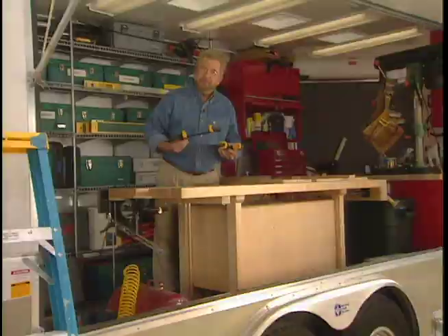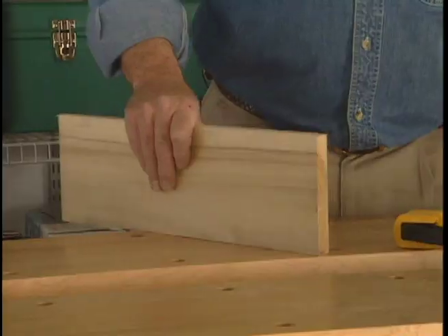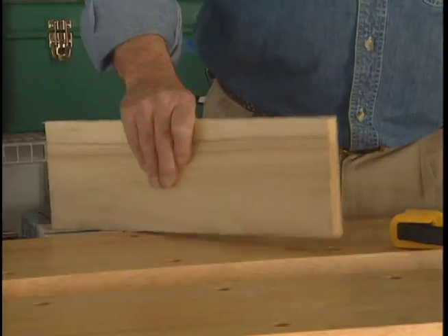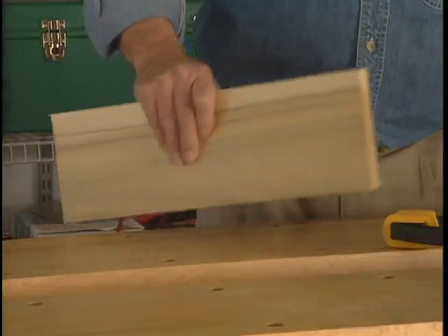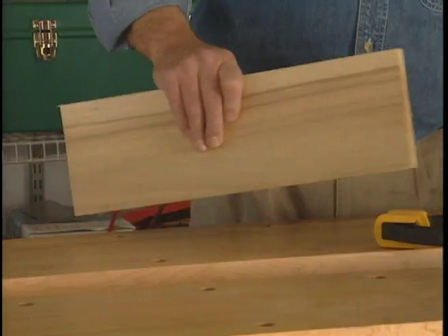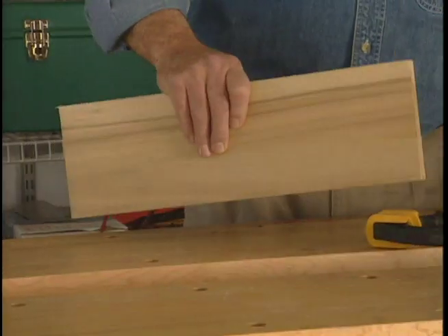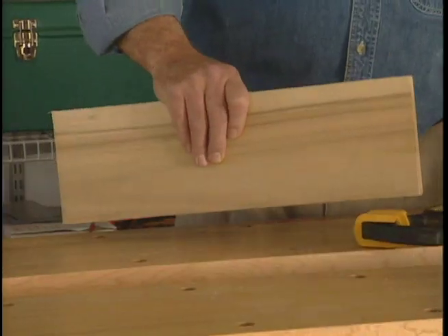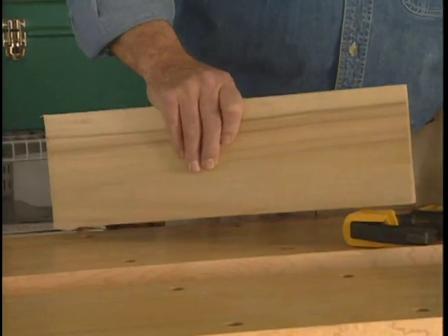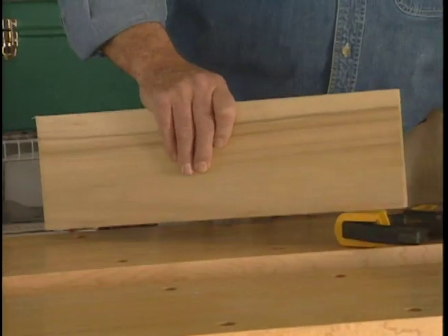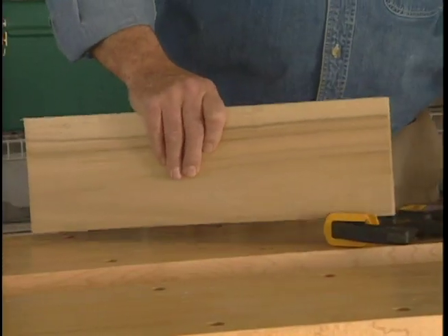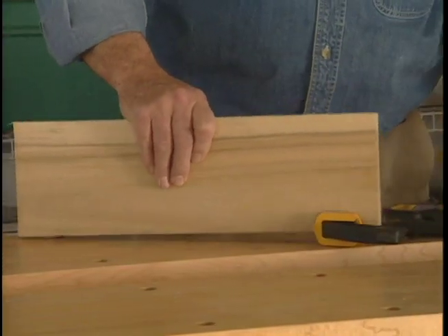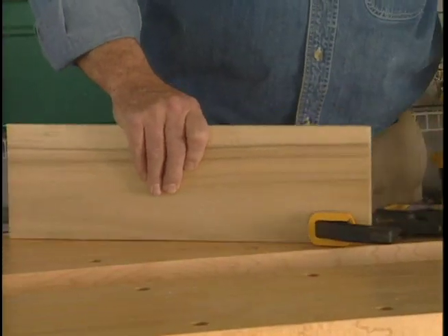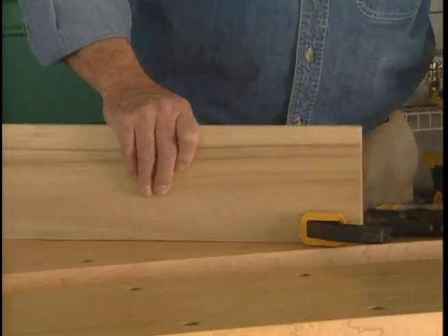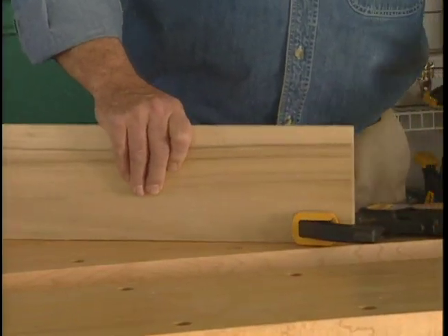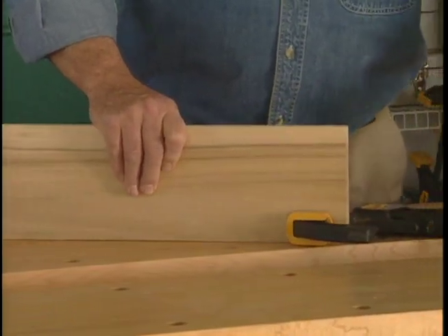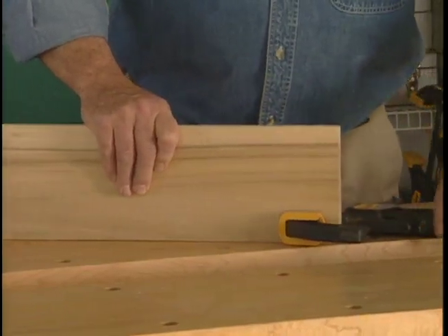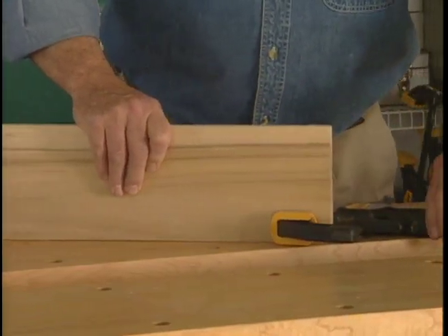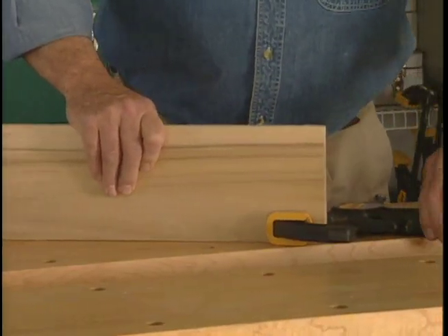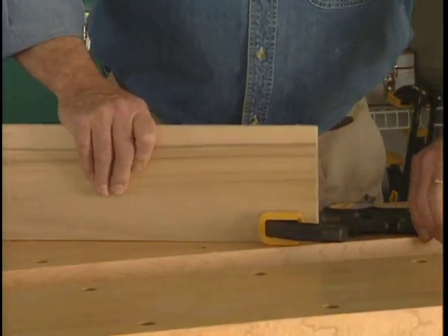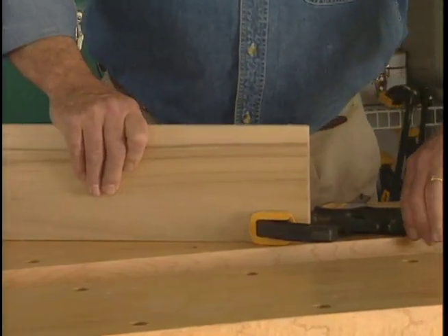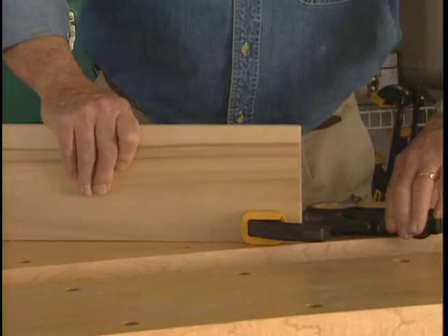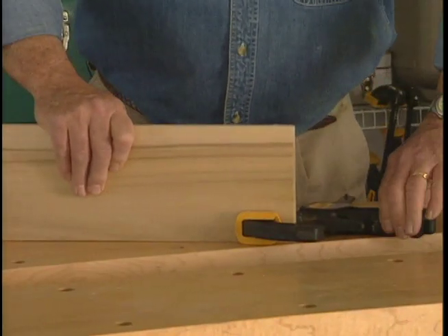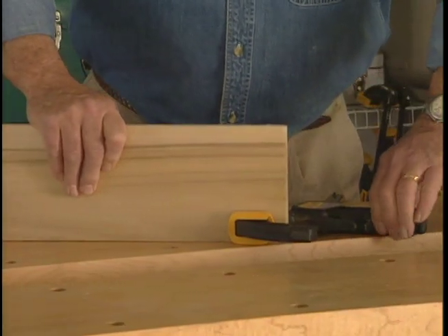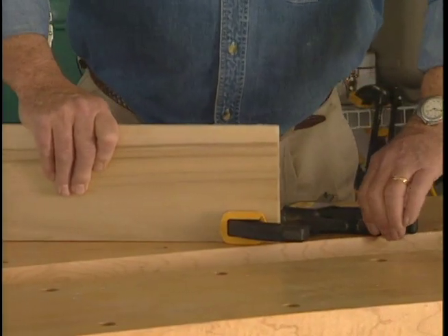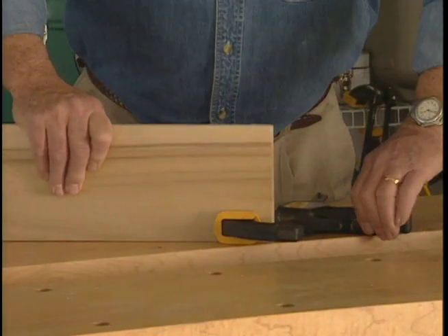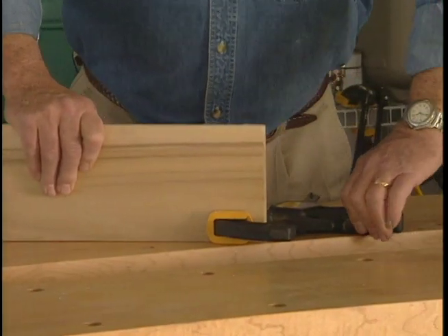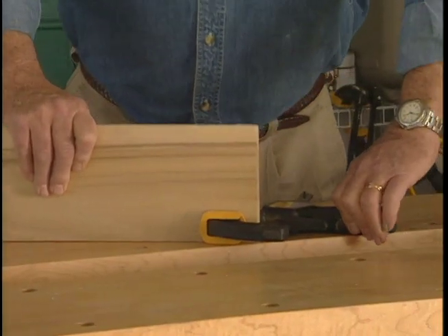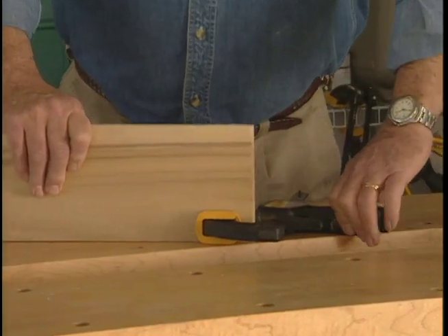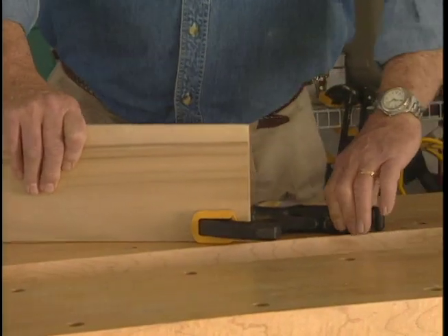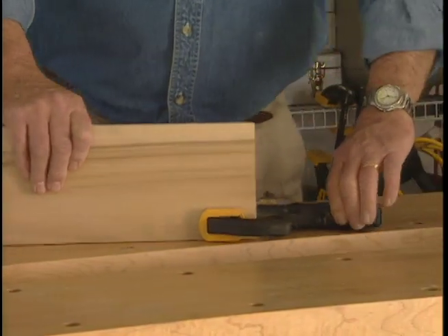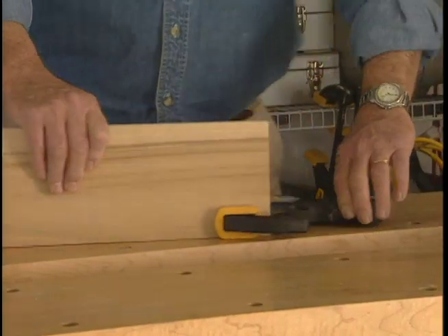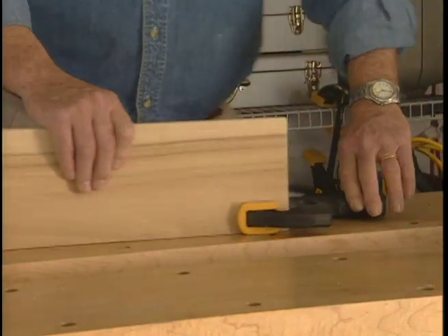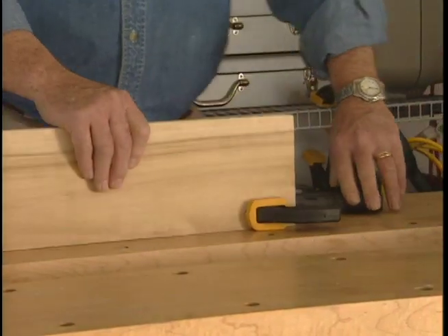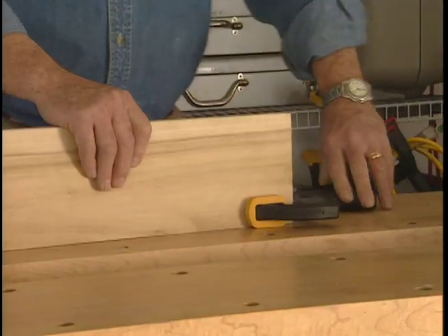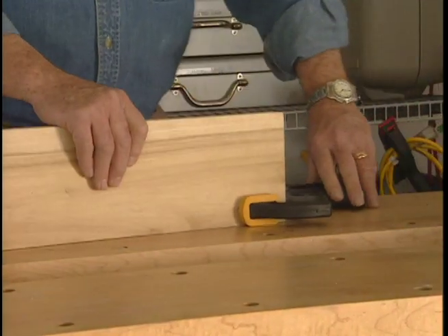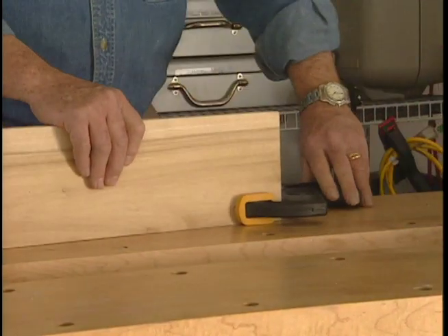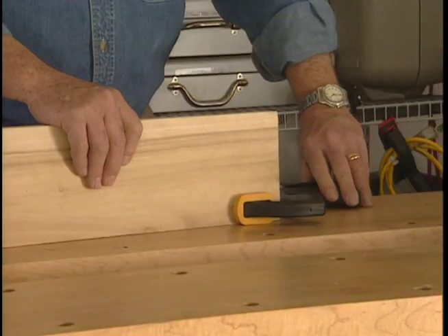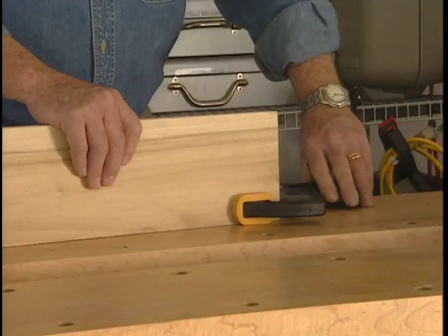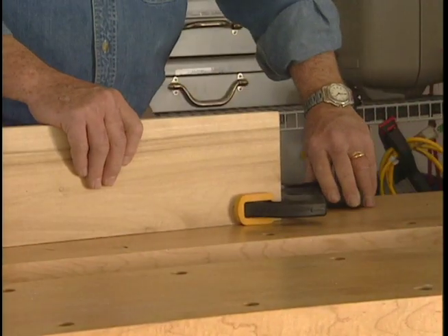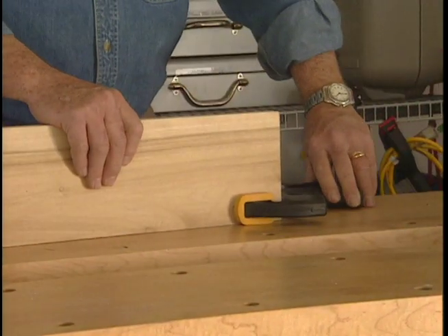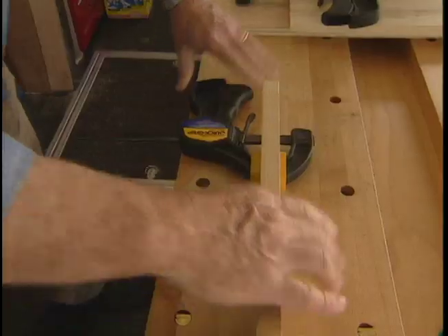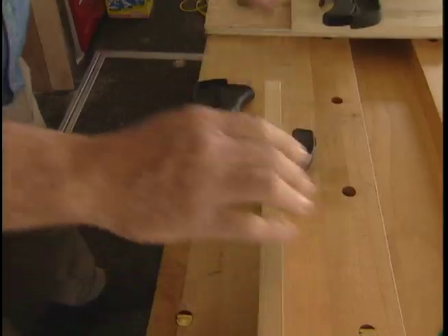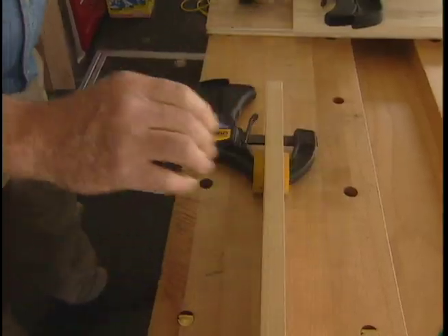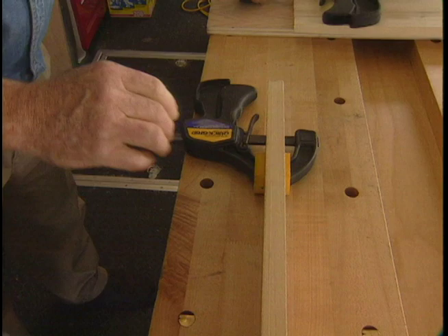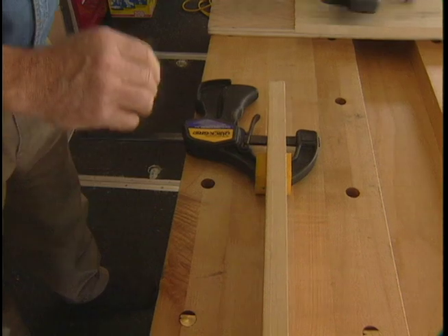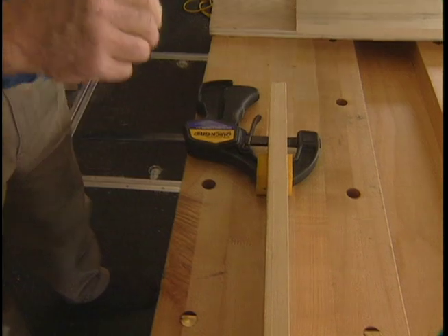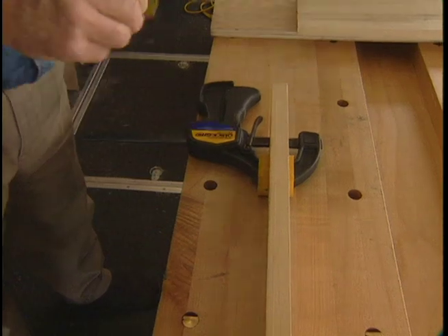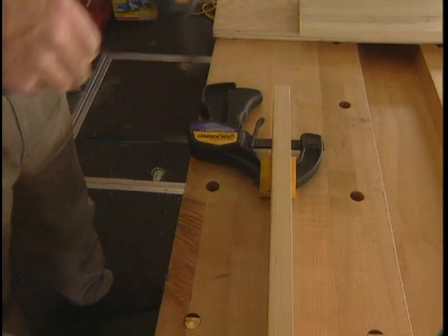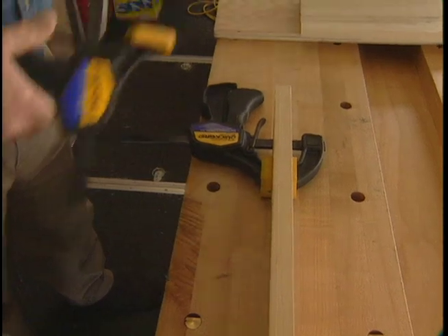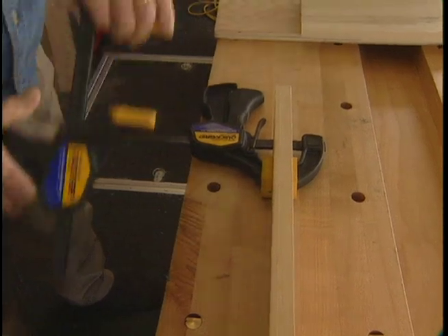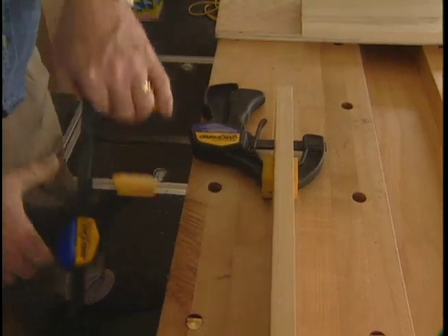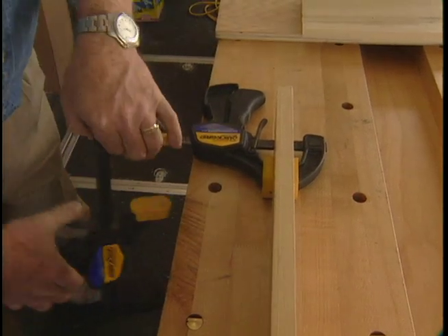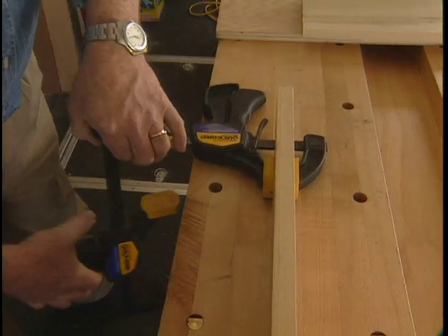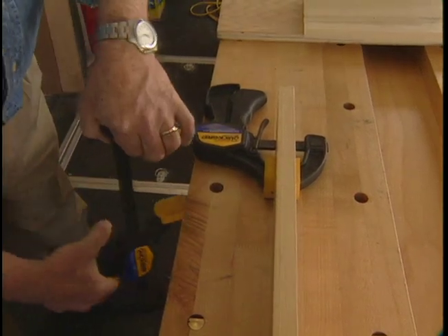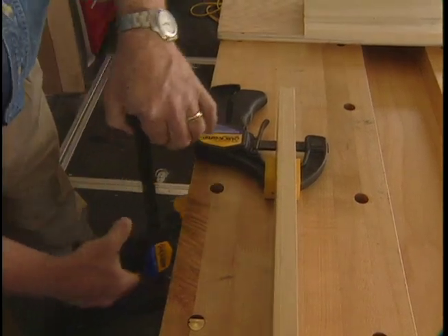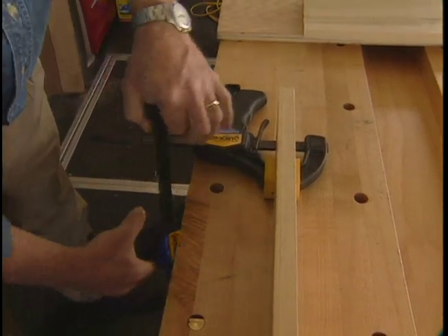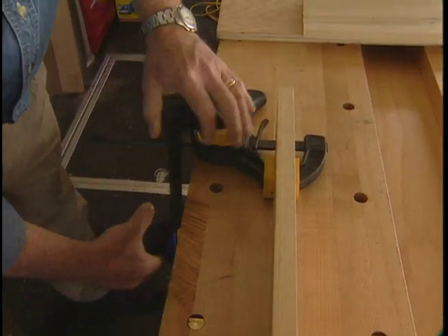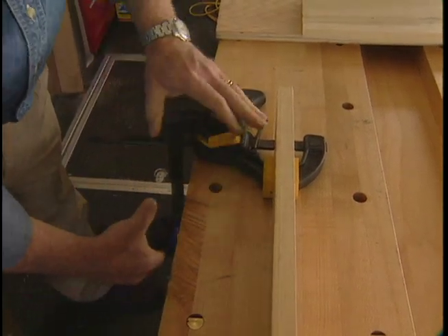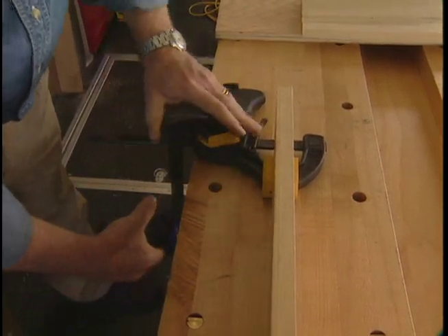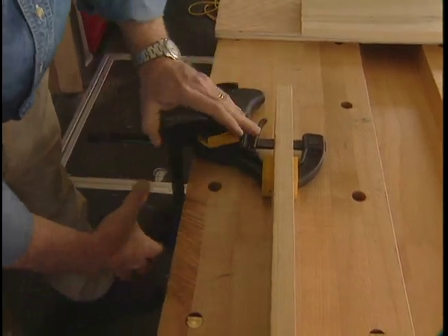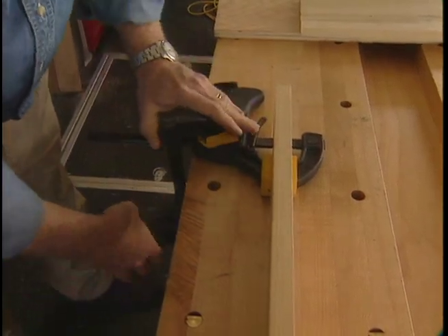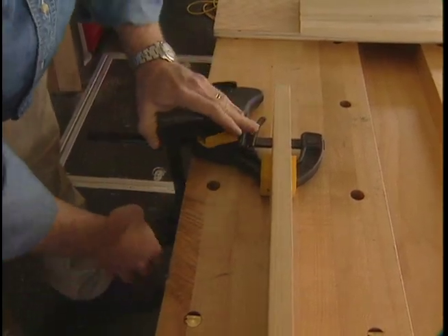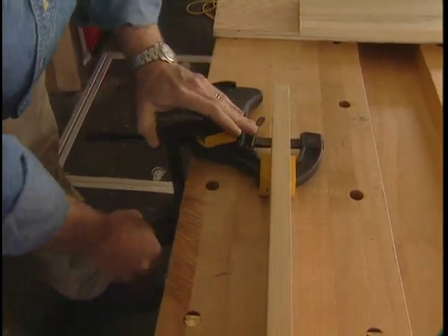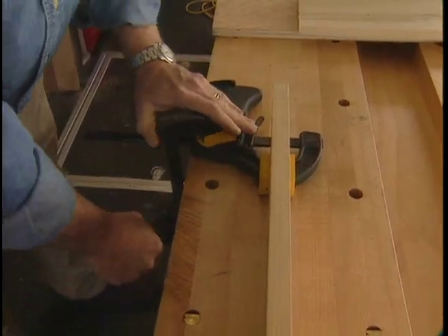To hold a piece of material in a vertical position, take one clamp and attach it to the material. With the second clamp, attach the first to the work bench.